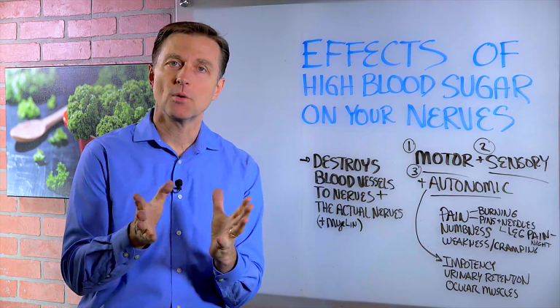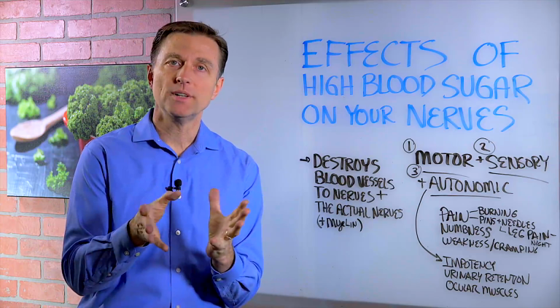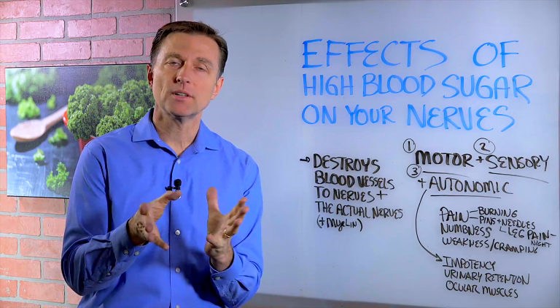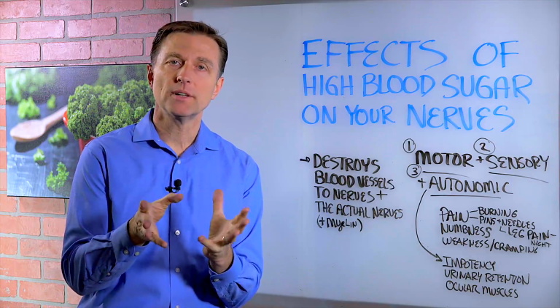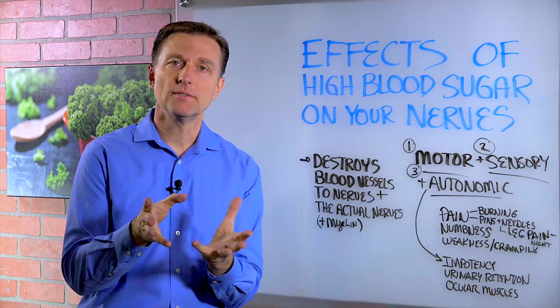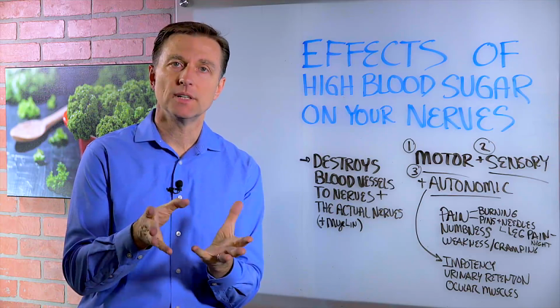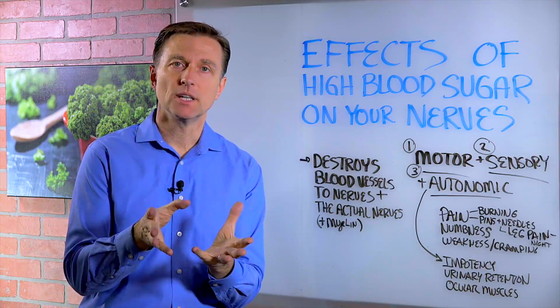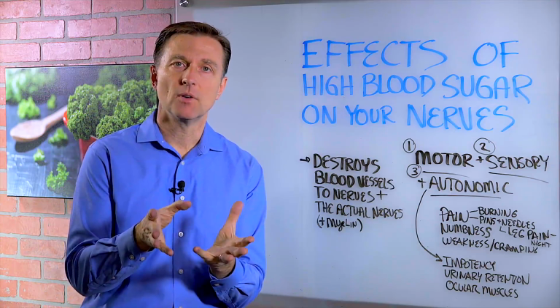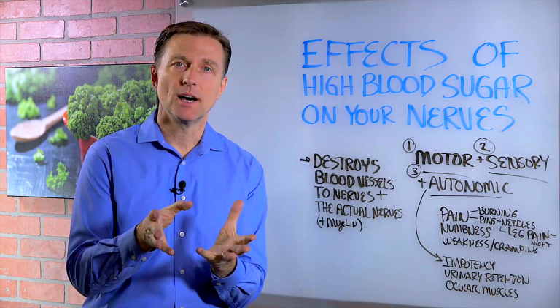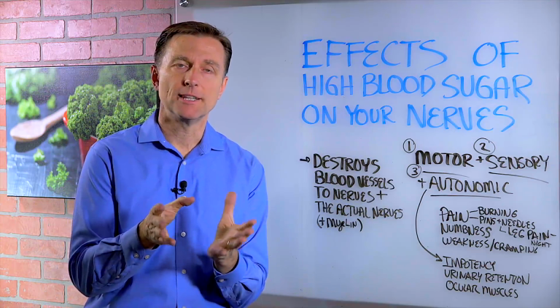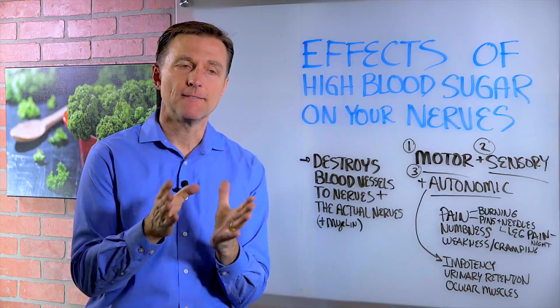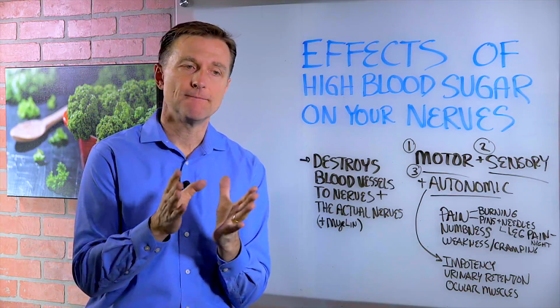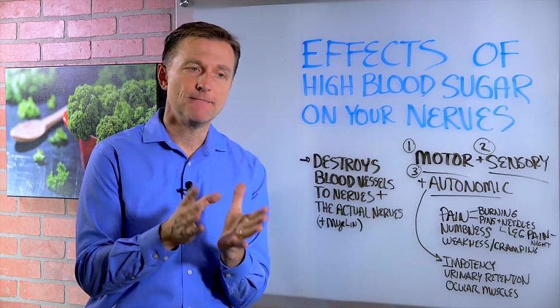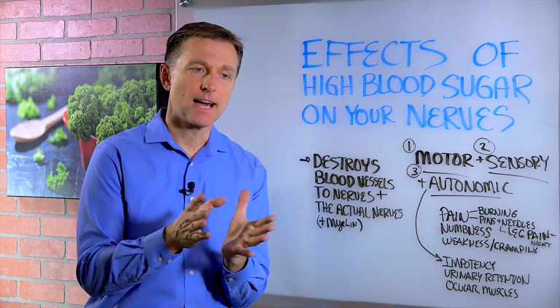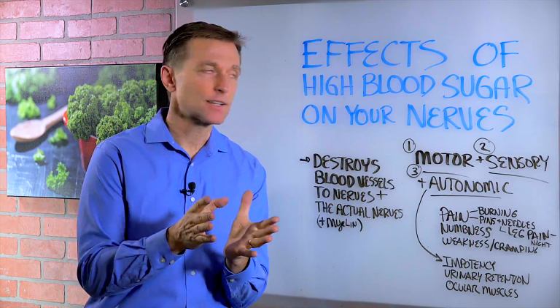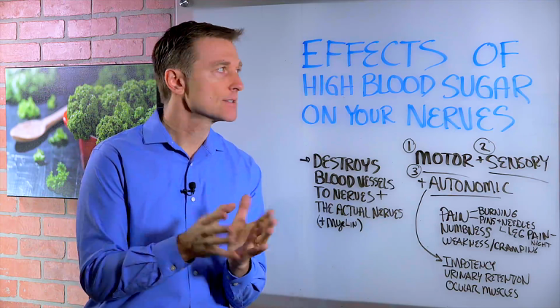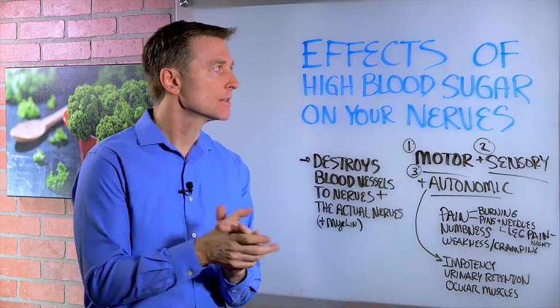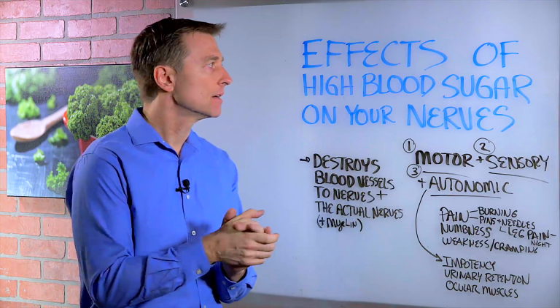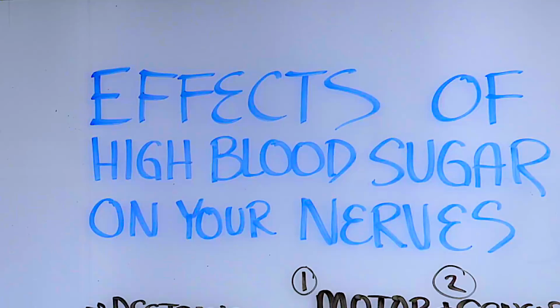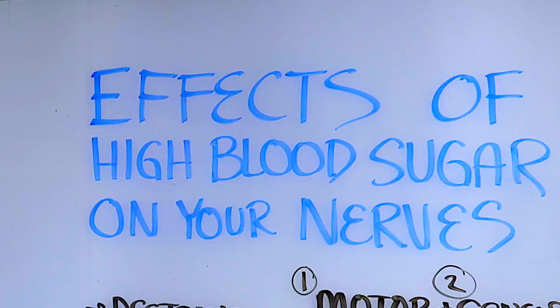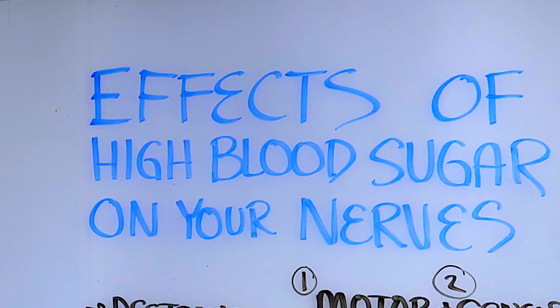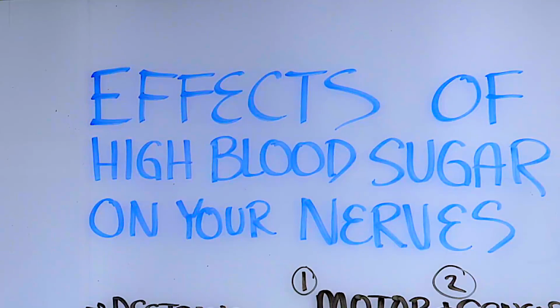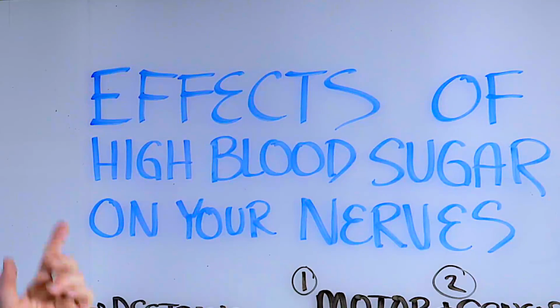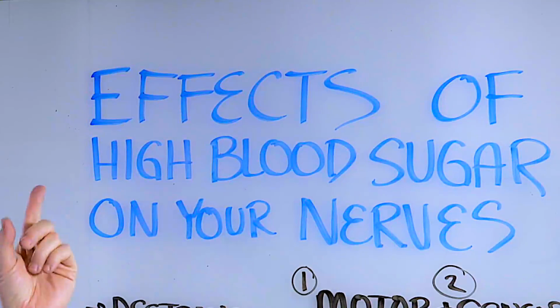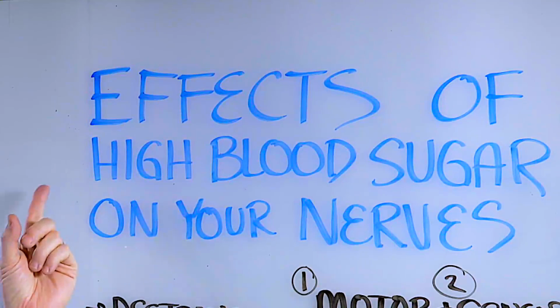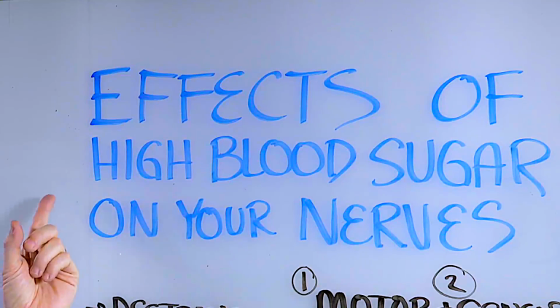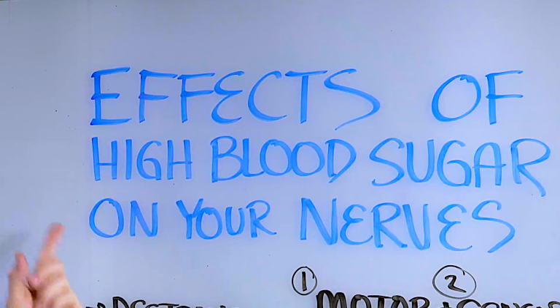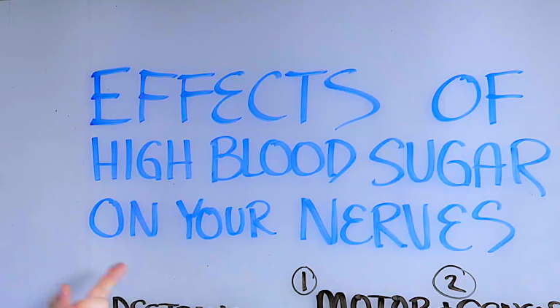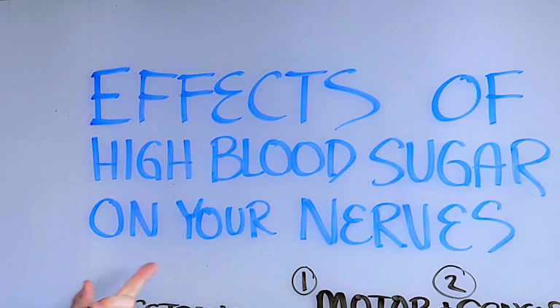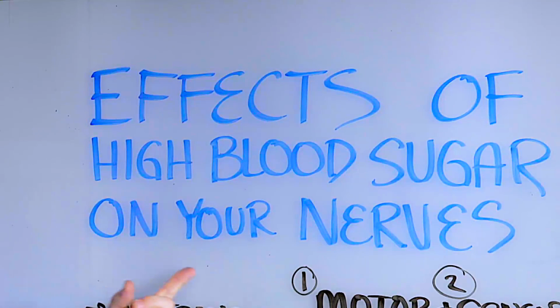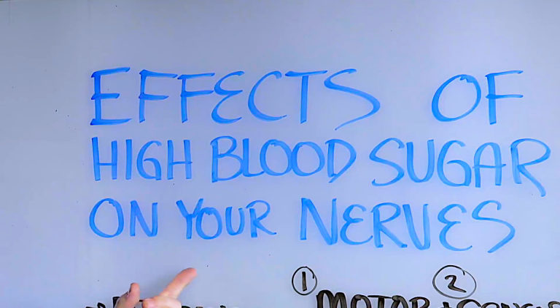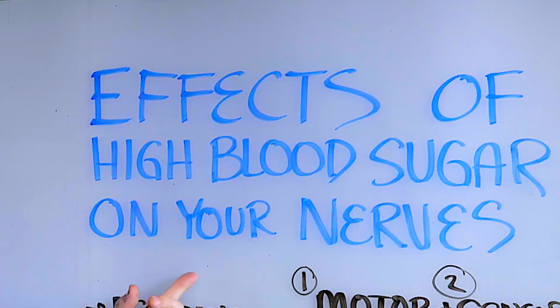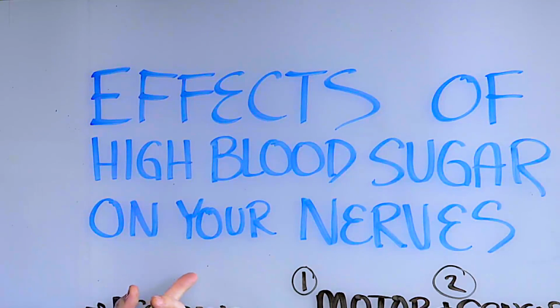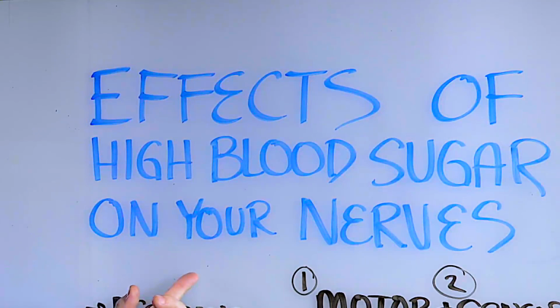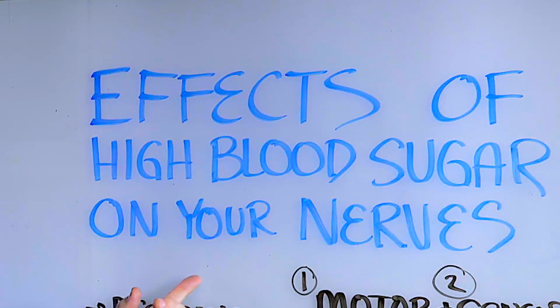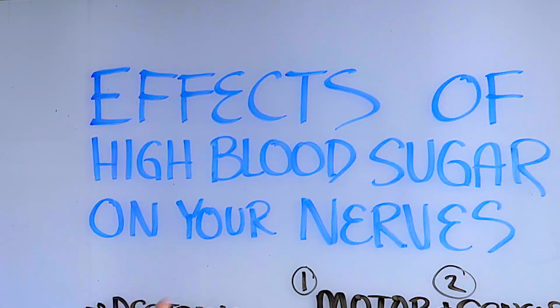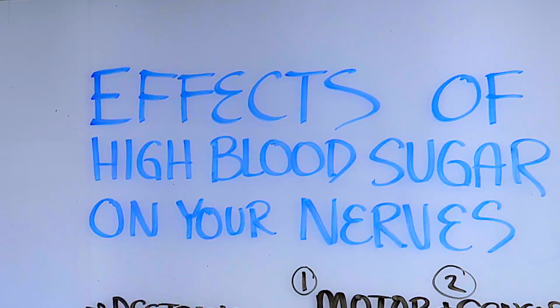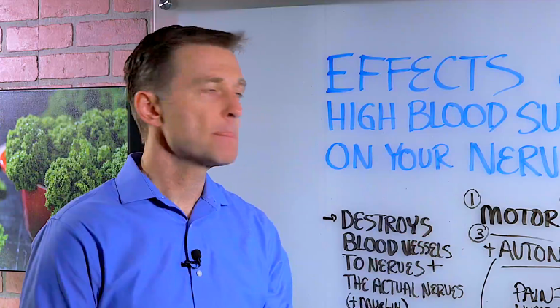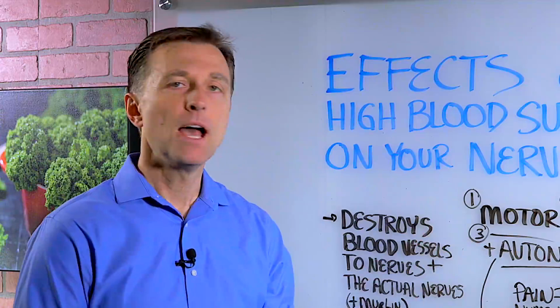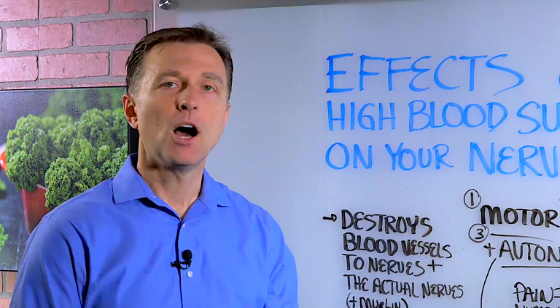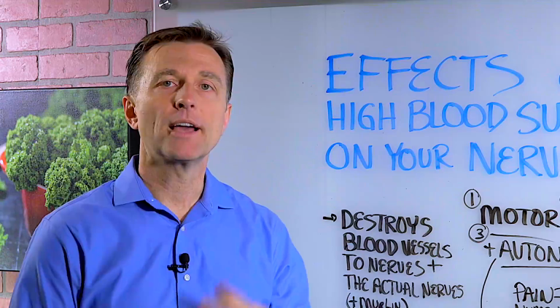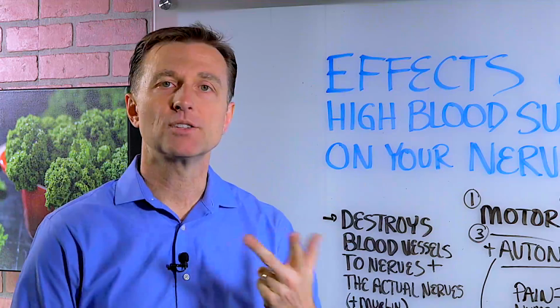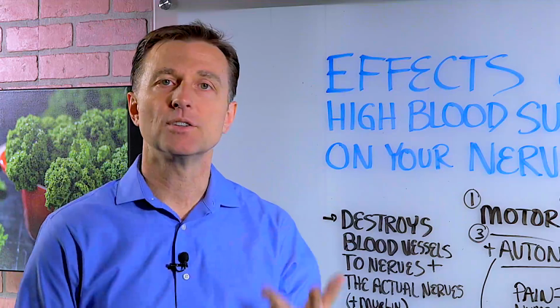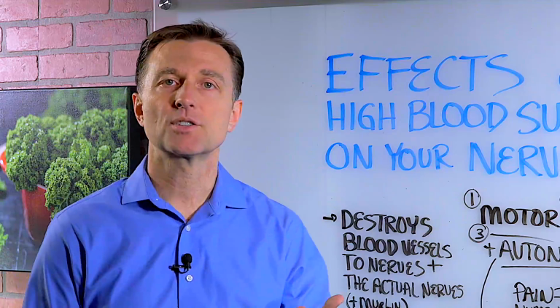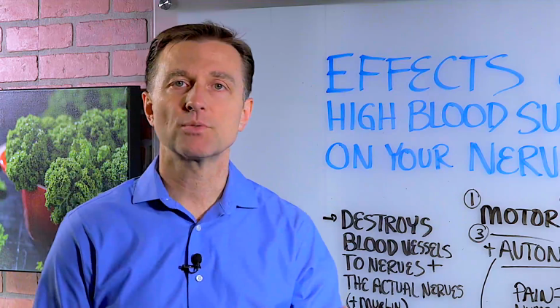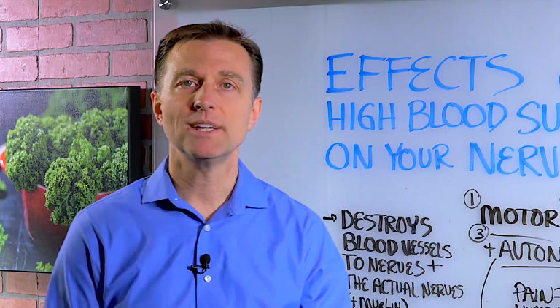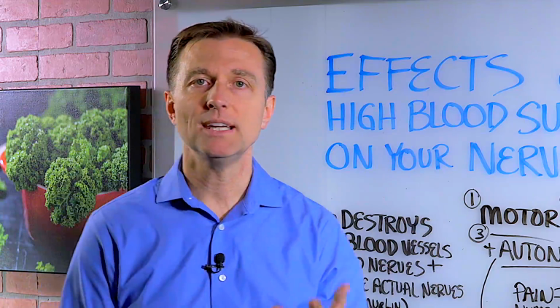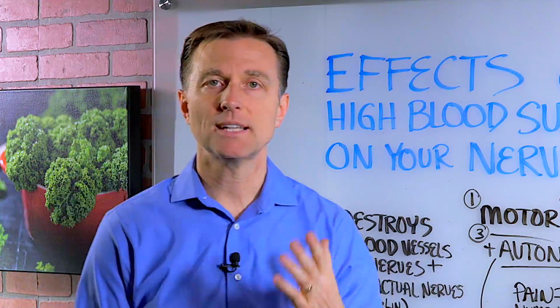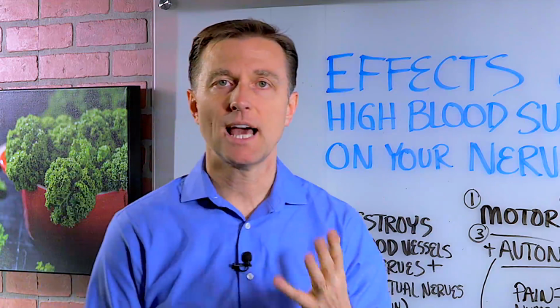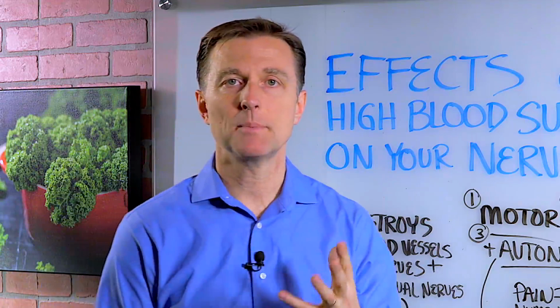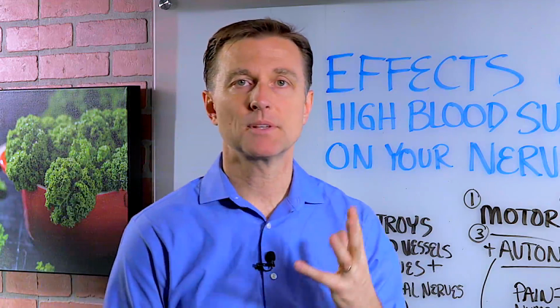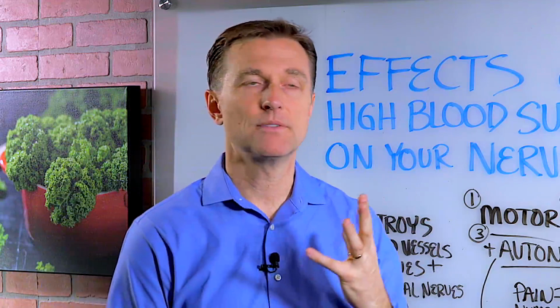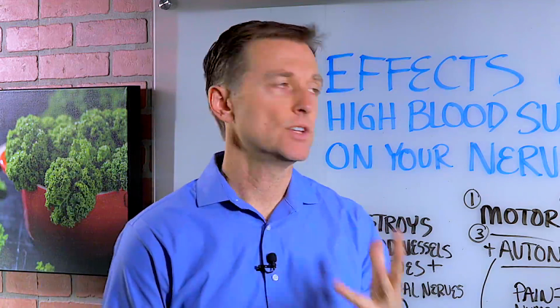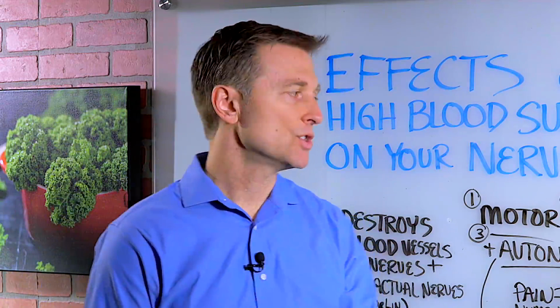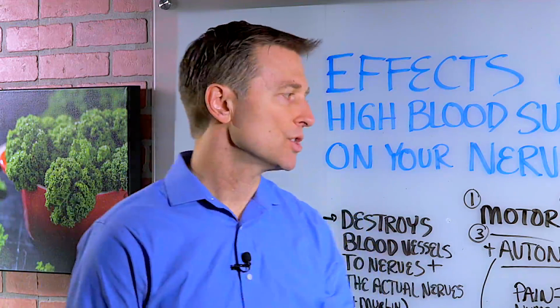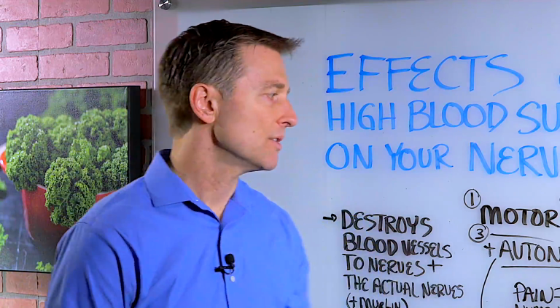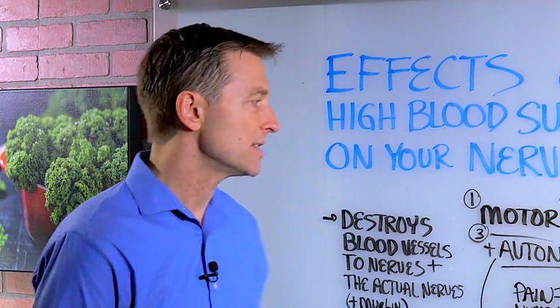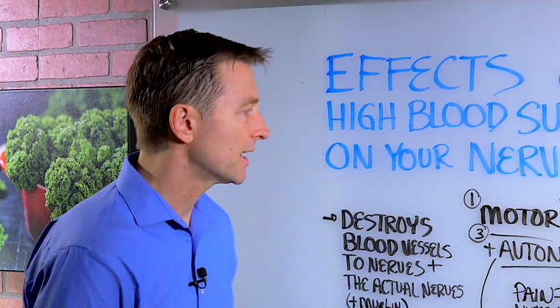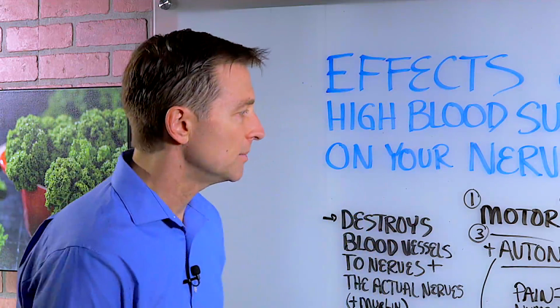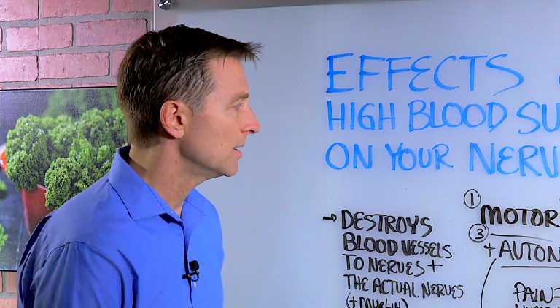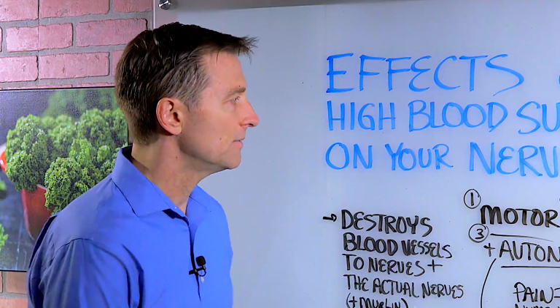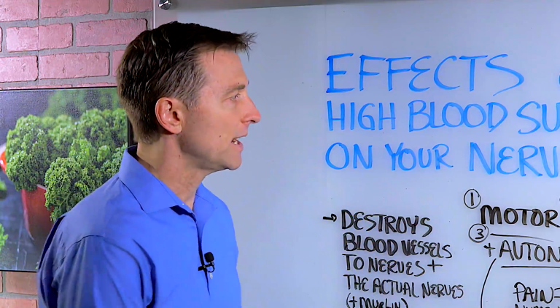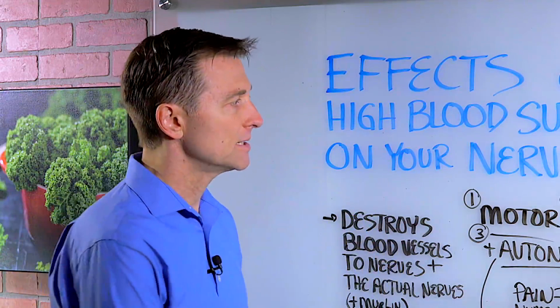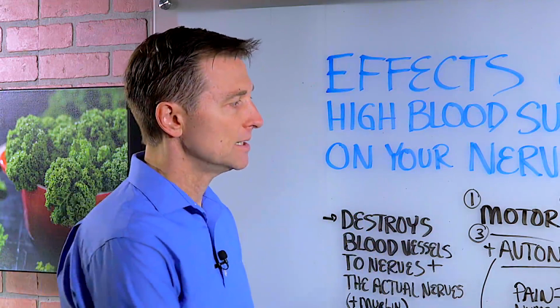I want to create a video on the effects of high blood sugar on your nerves. There are three types of nerves that could be affected.